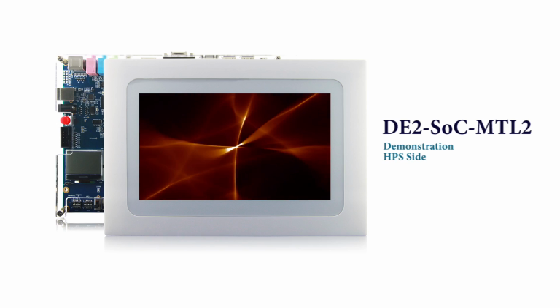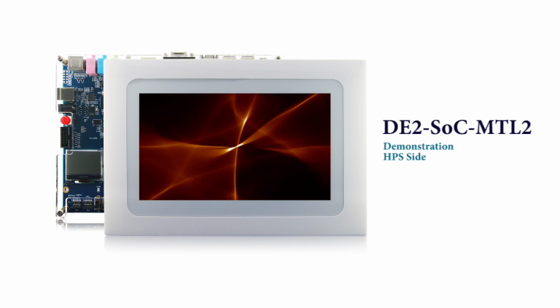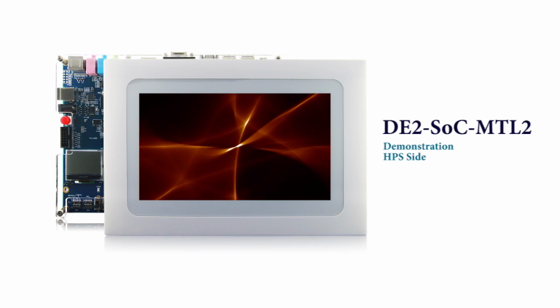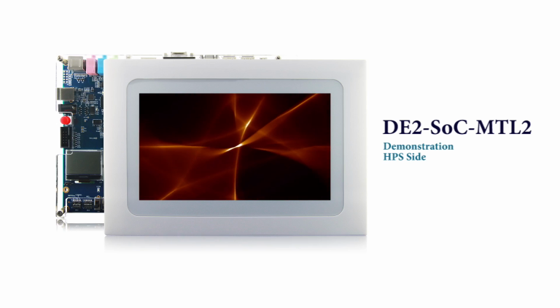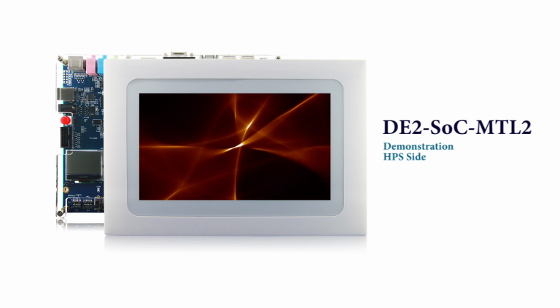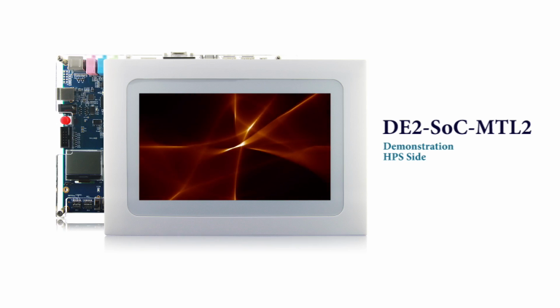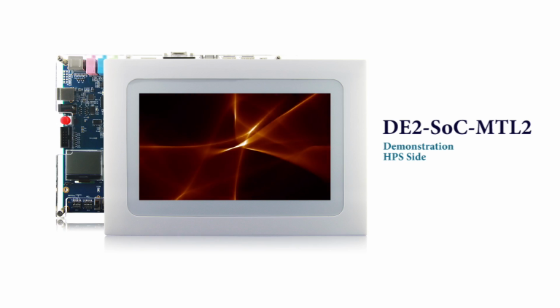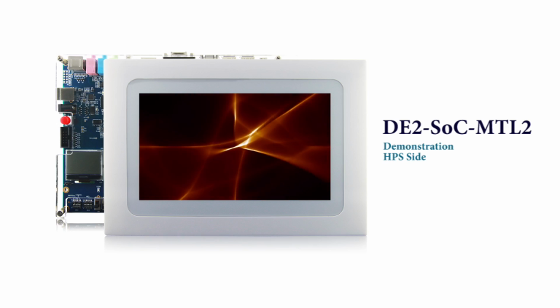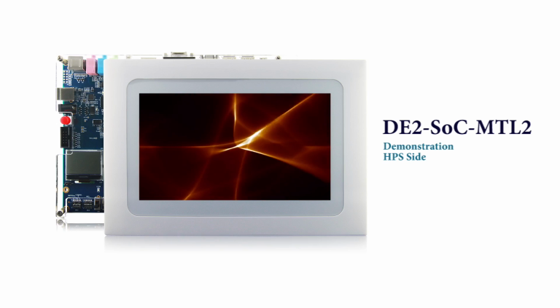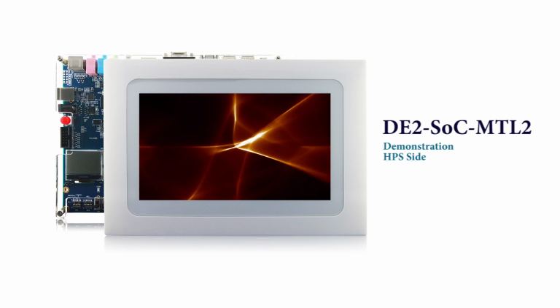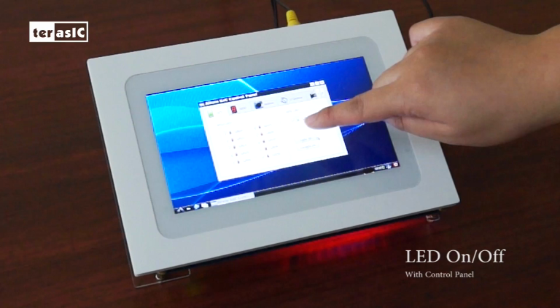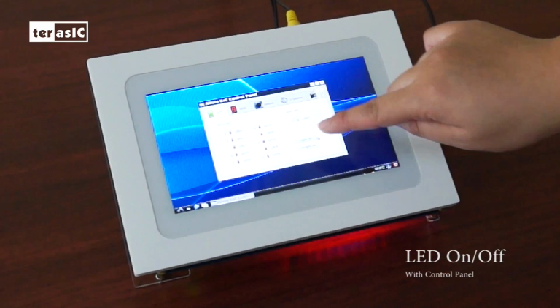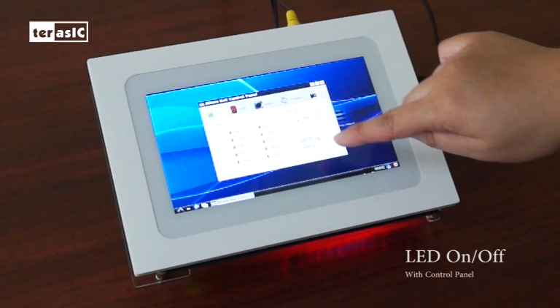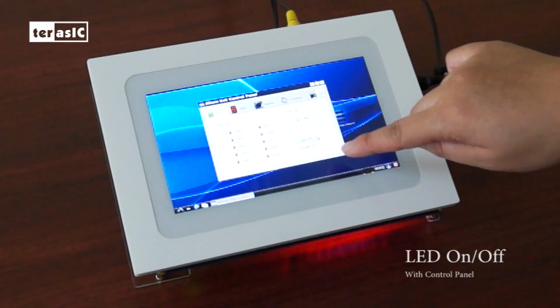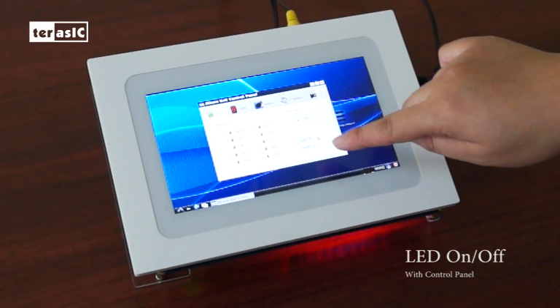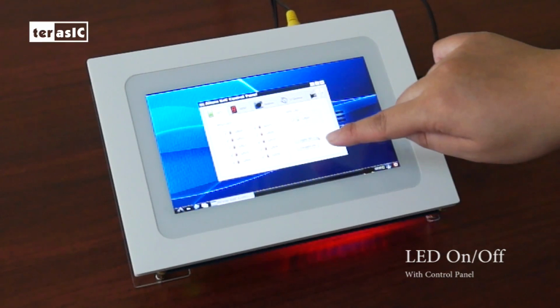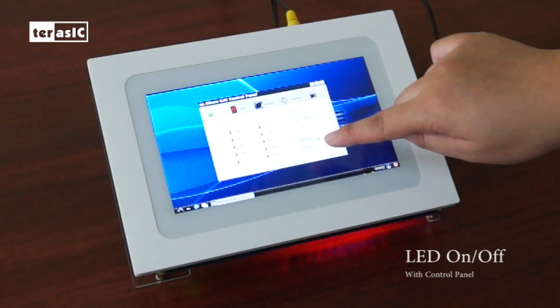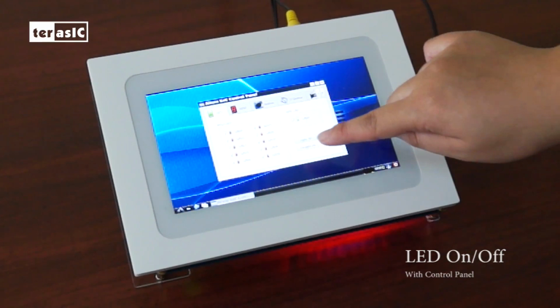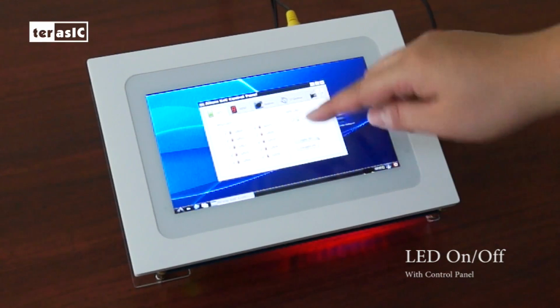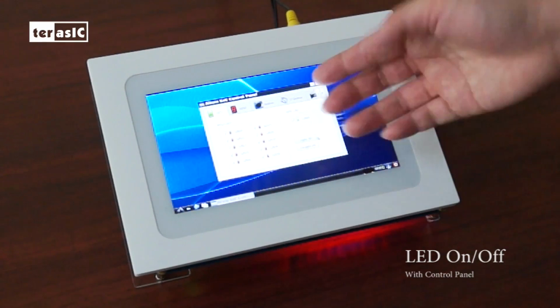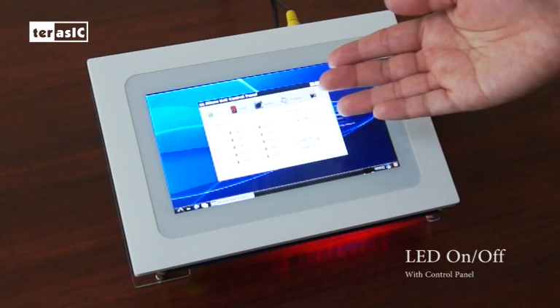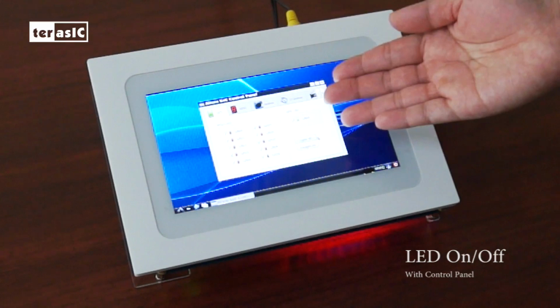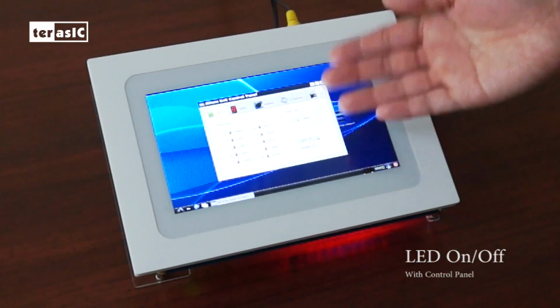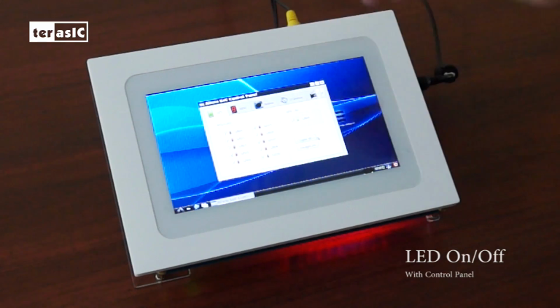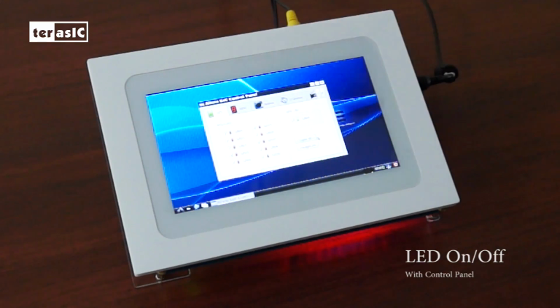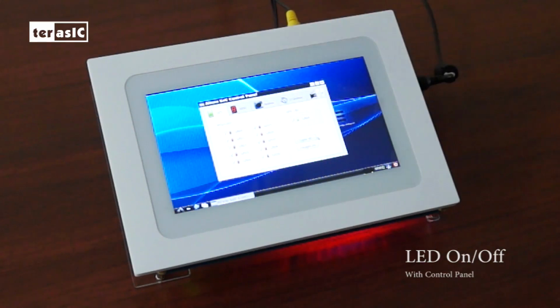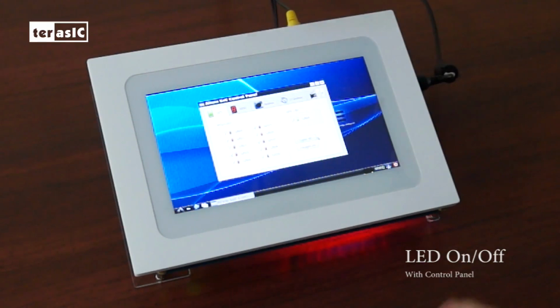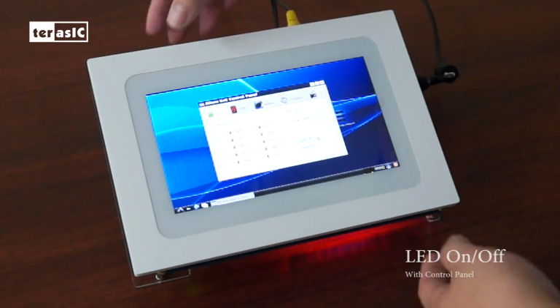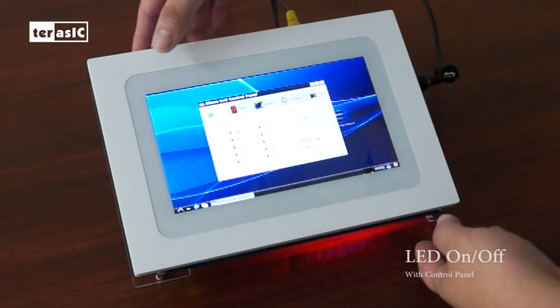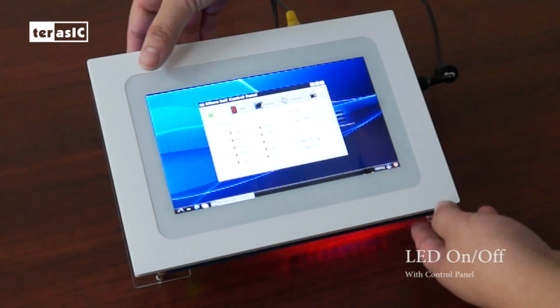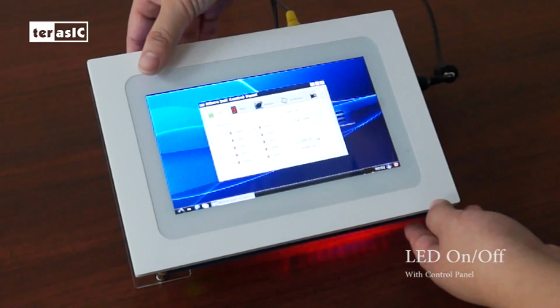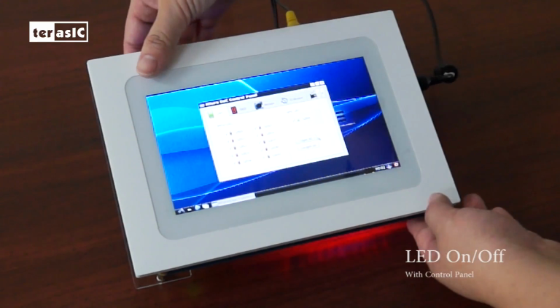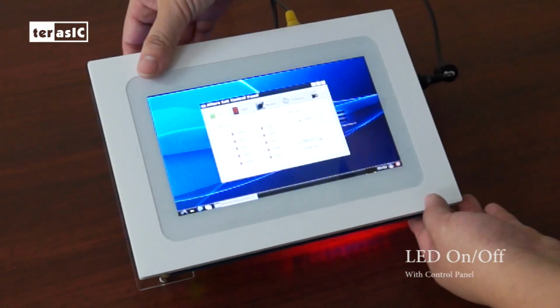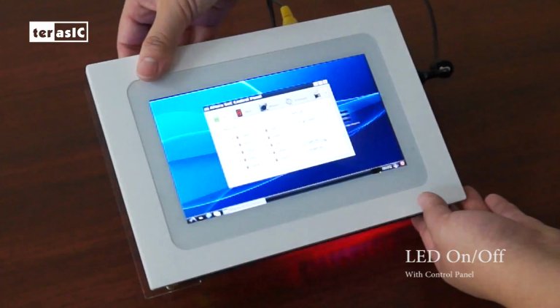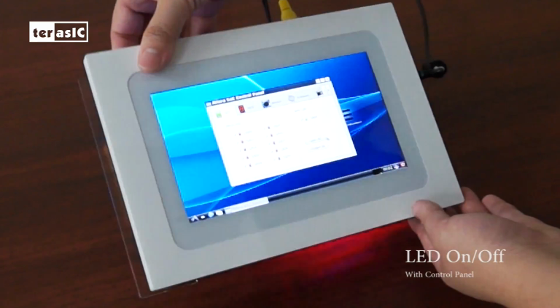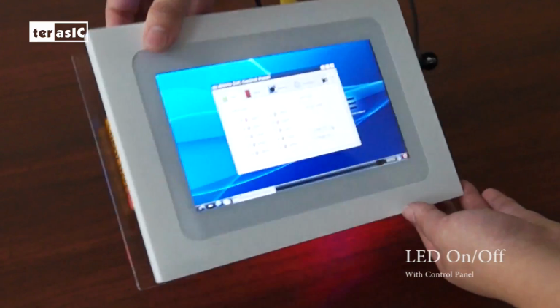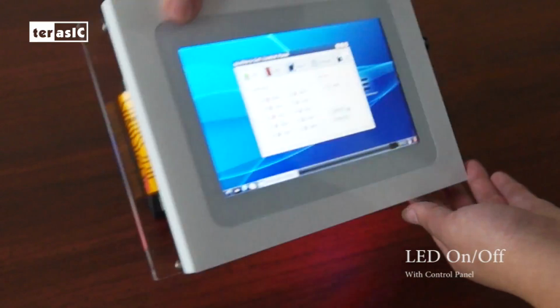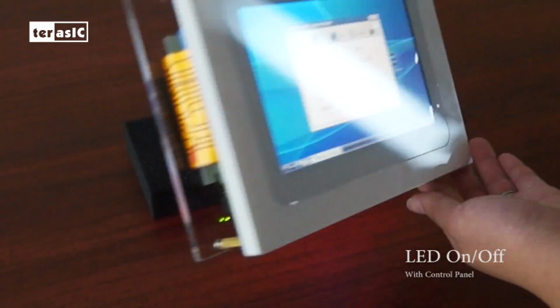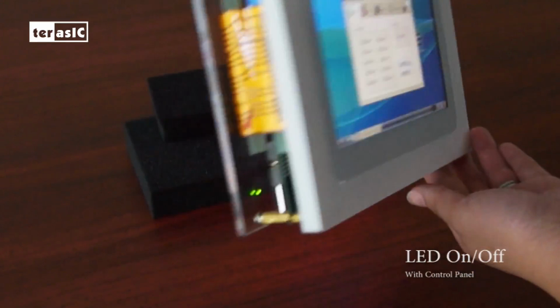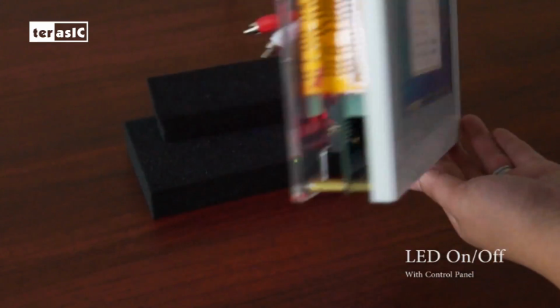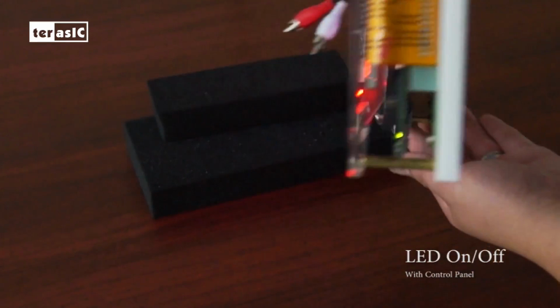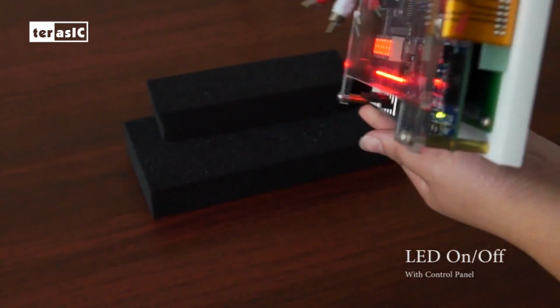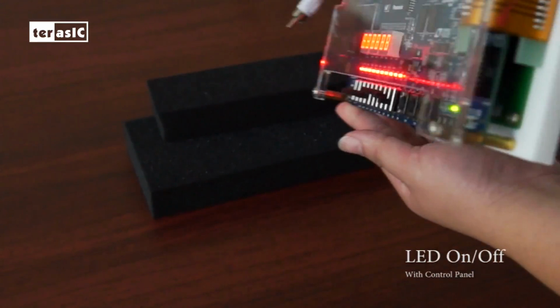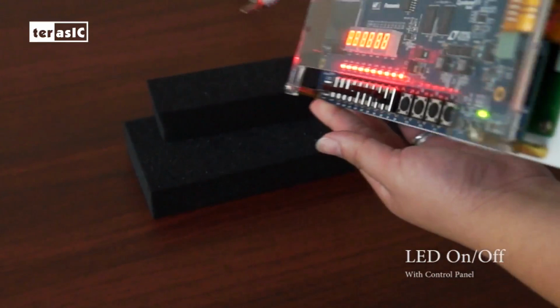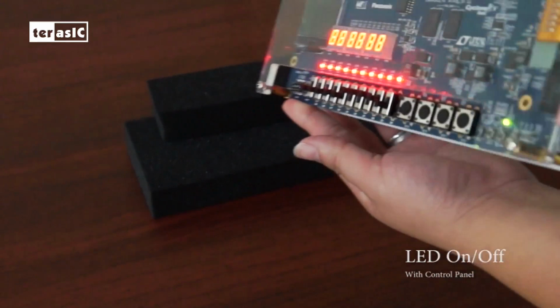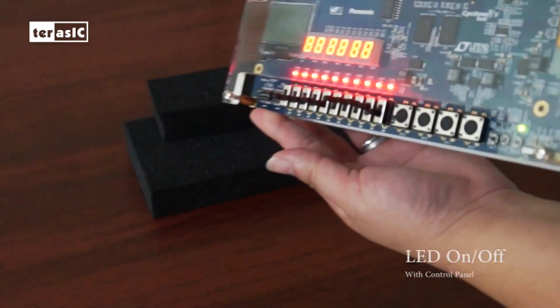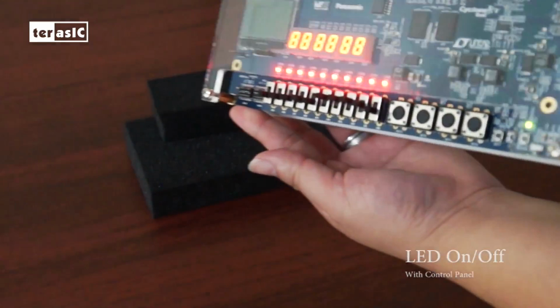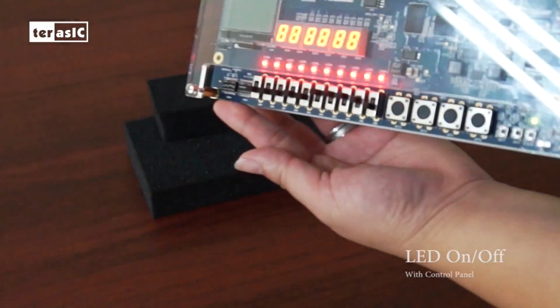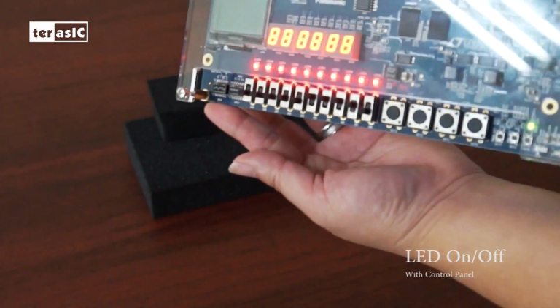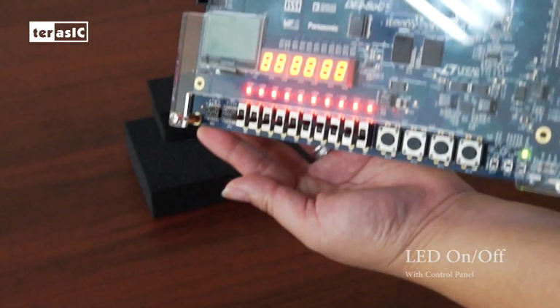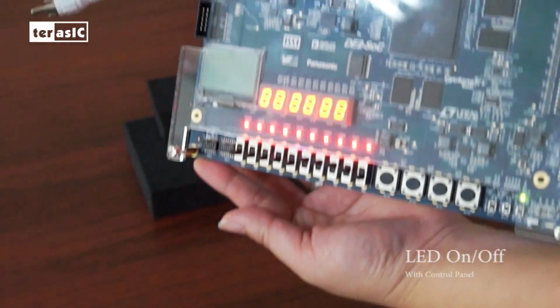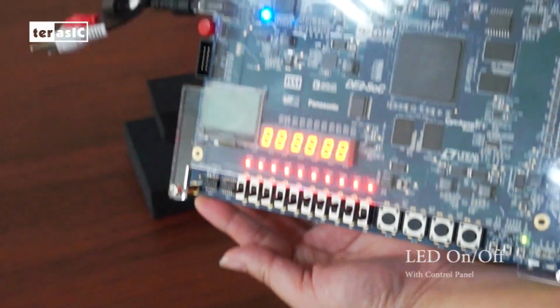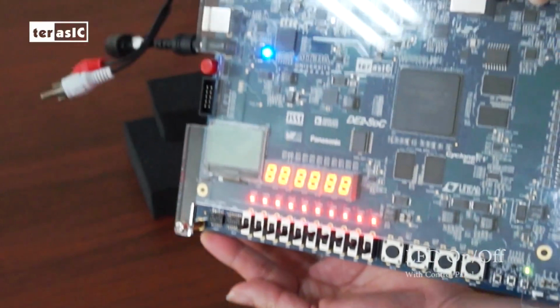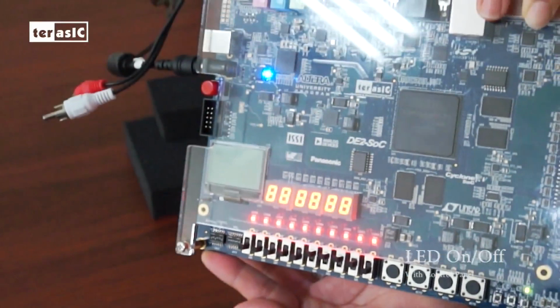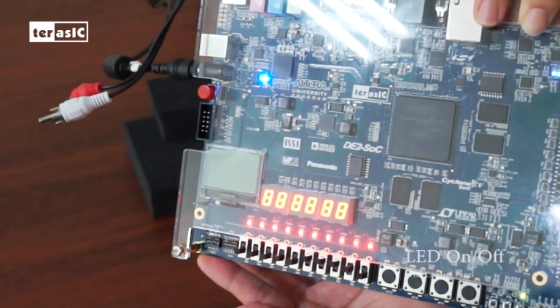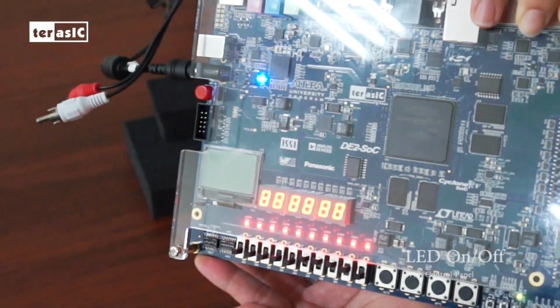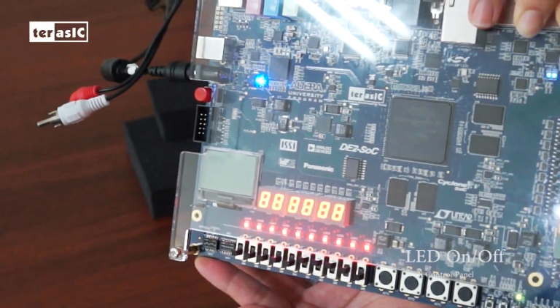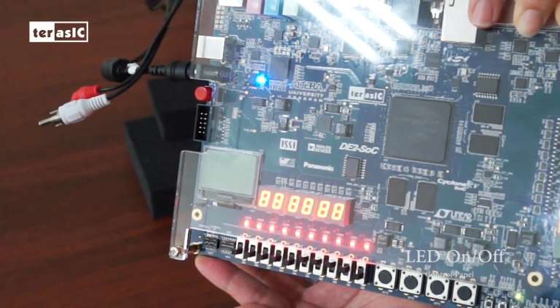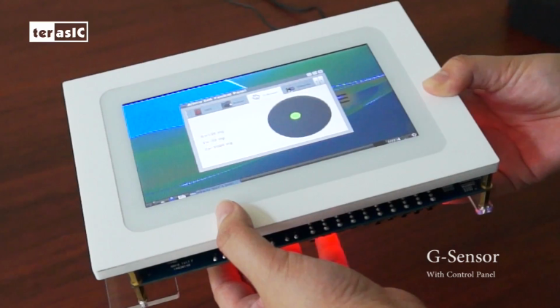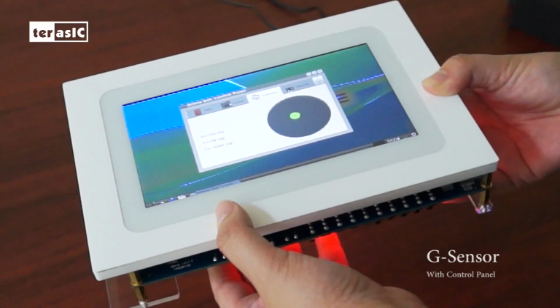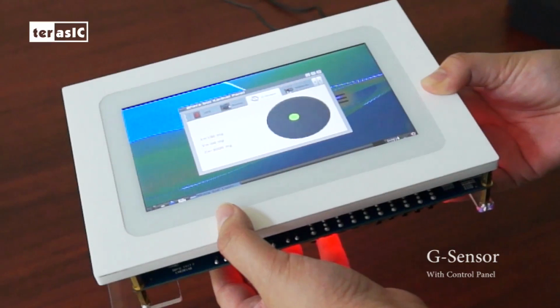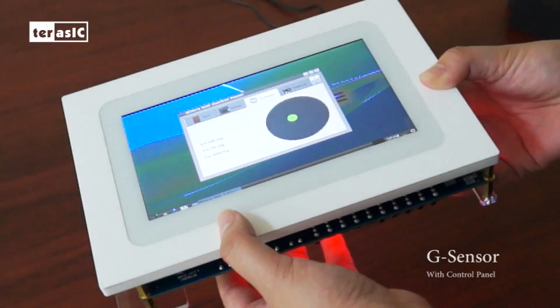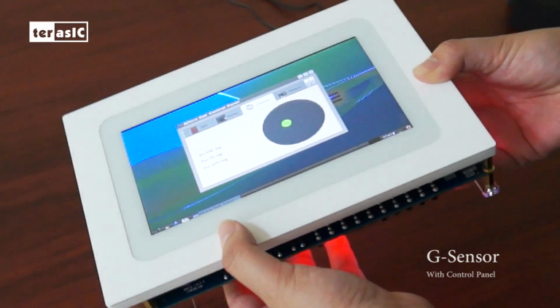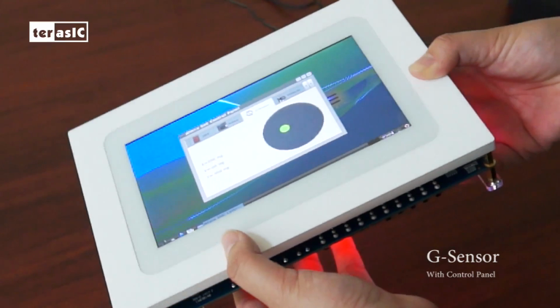there are some interesting QT demonstrations — the control panels, LEDs, and energy sensors.